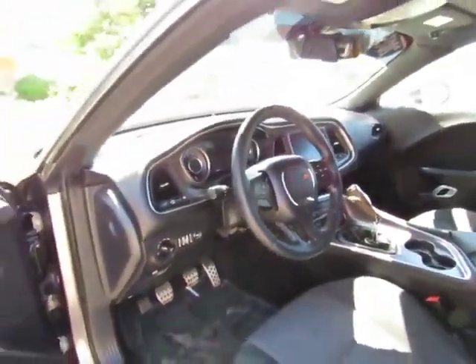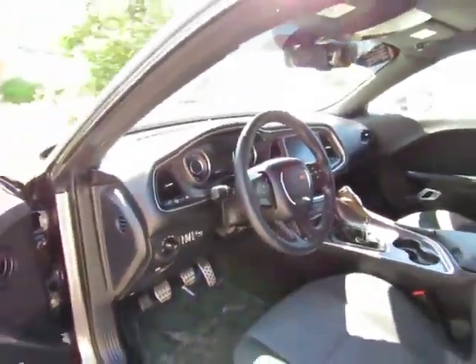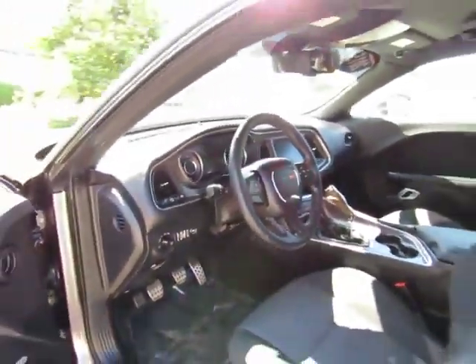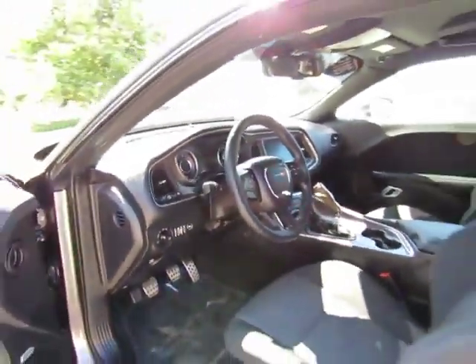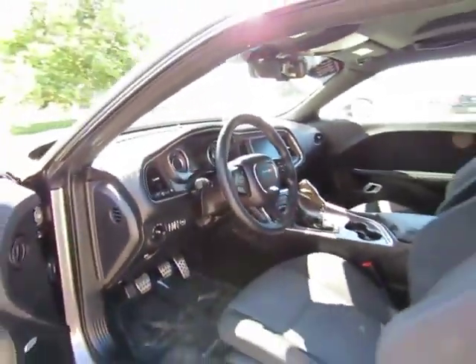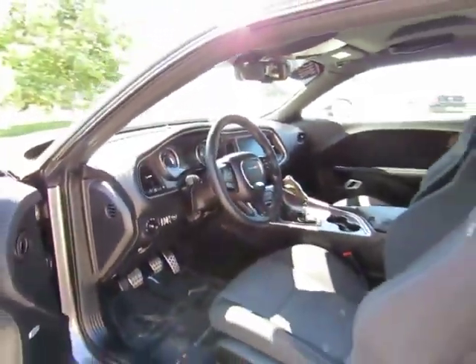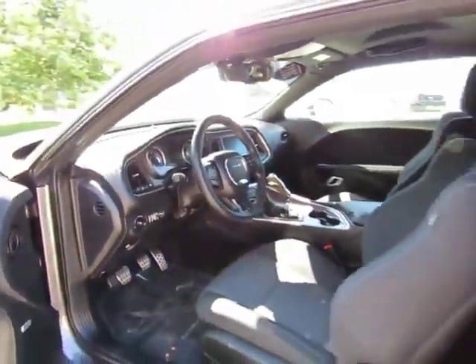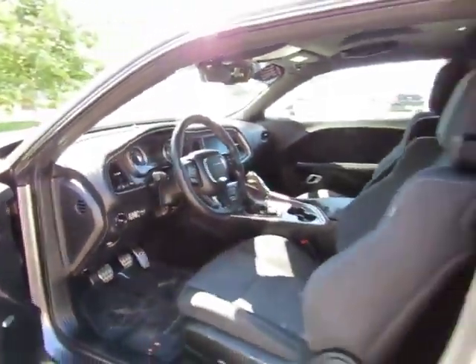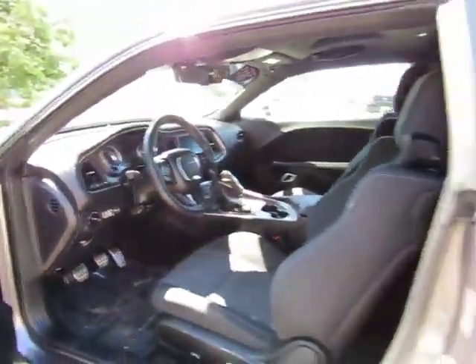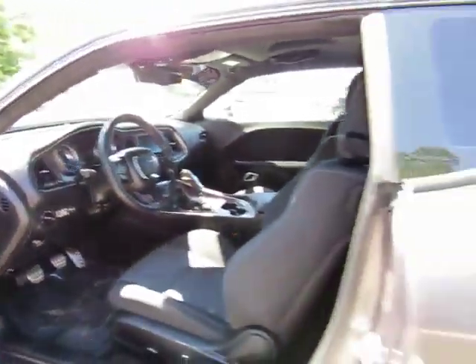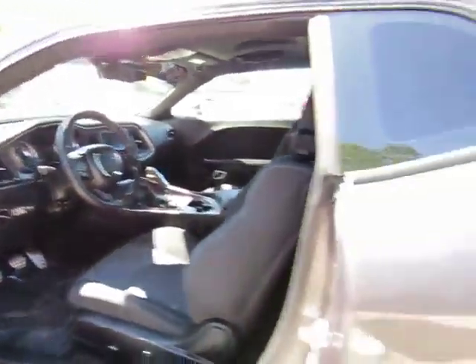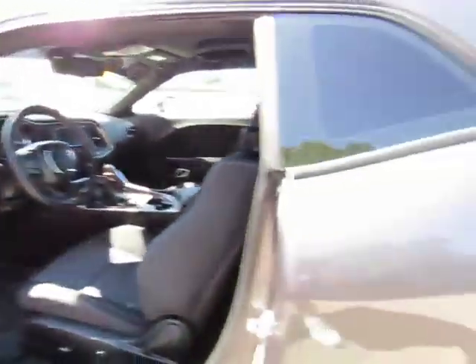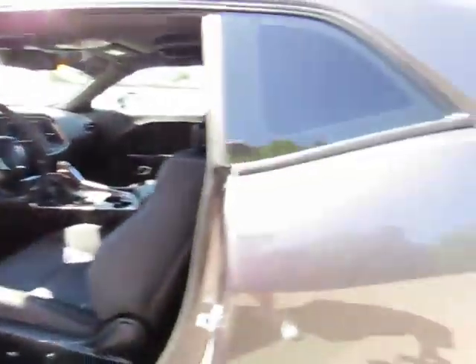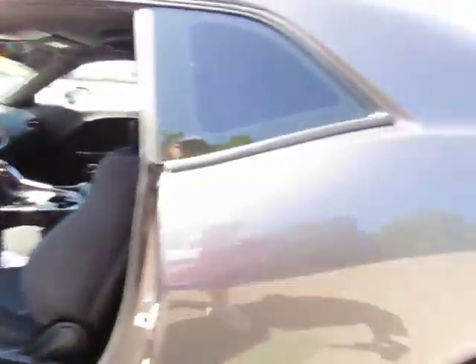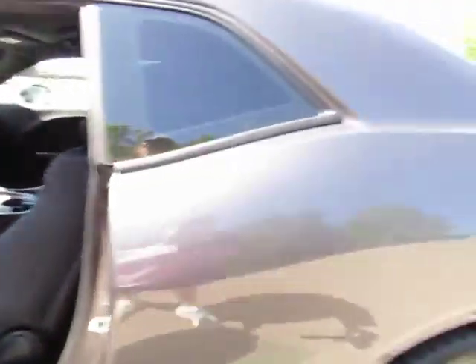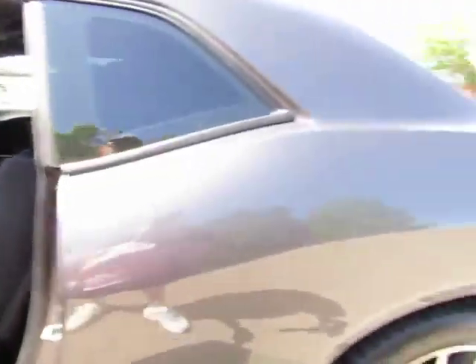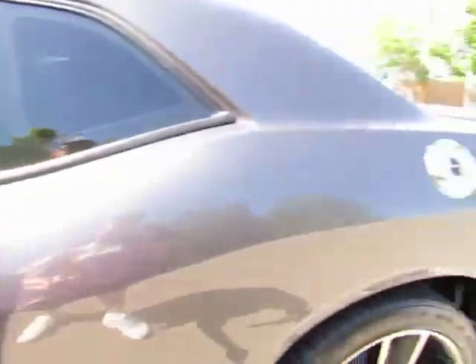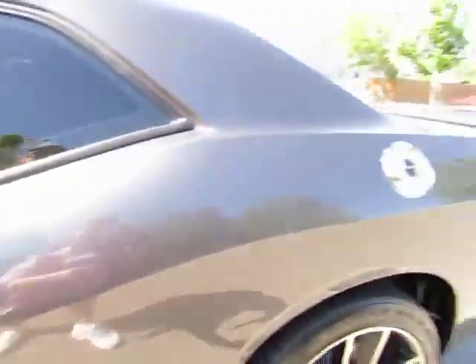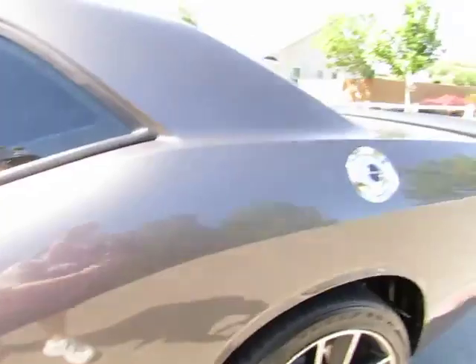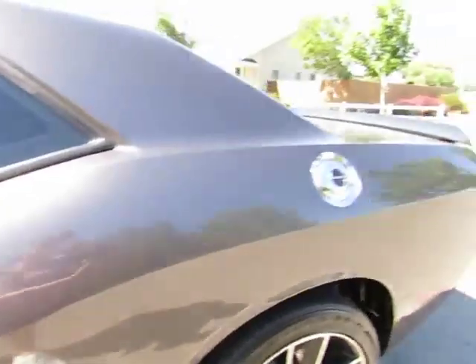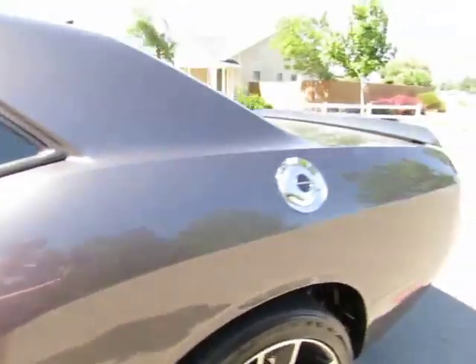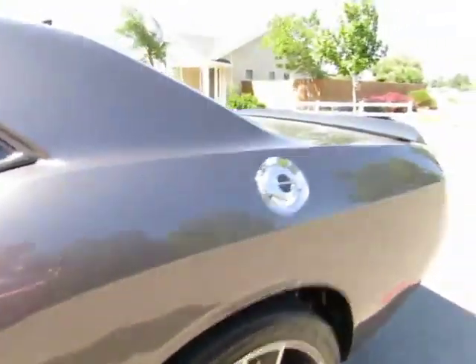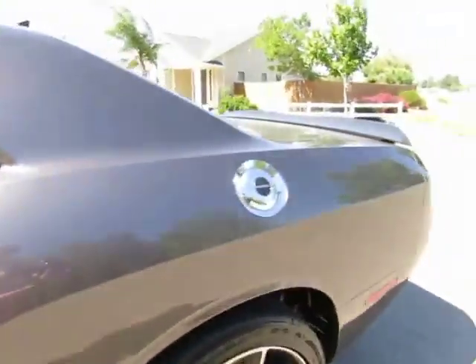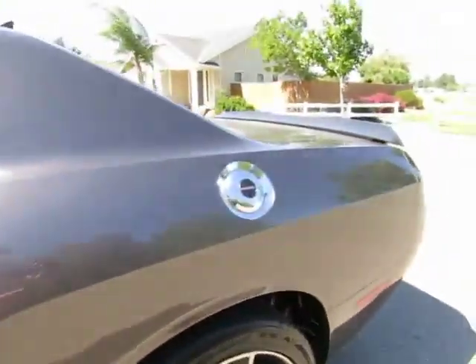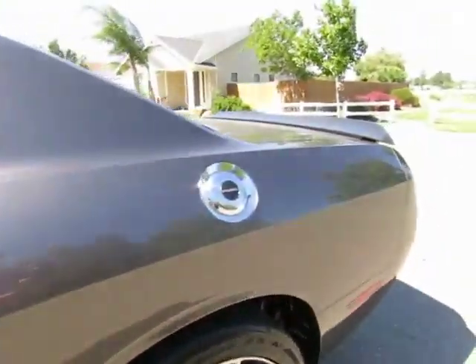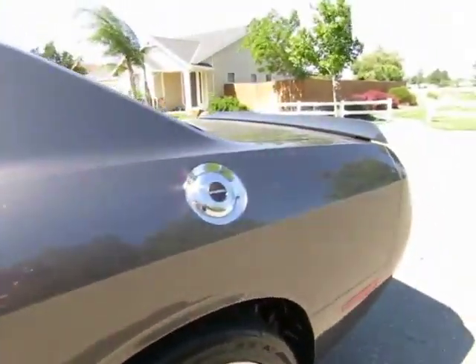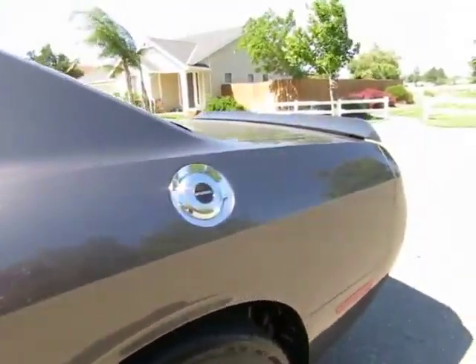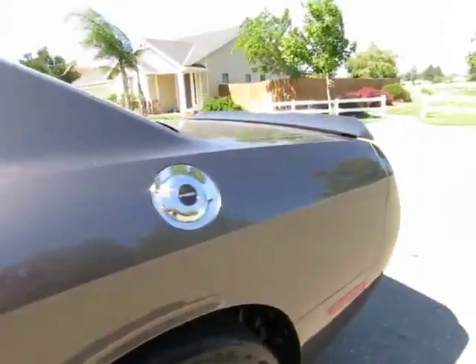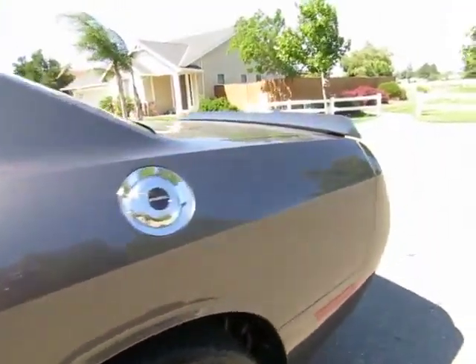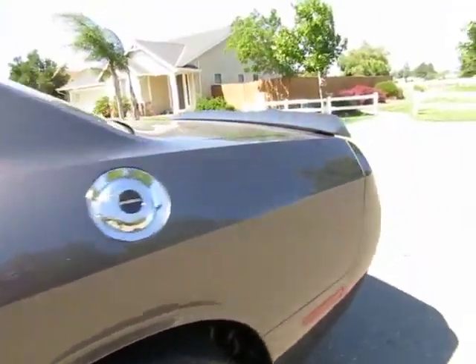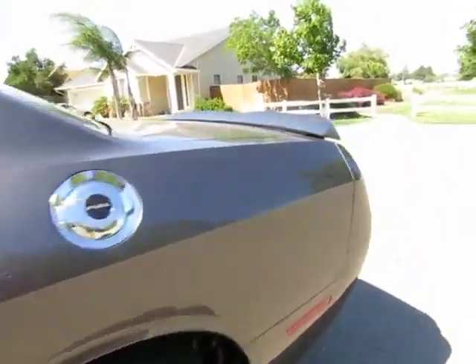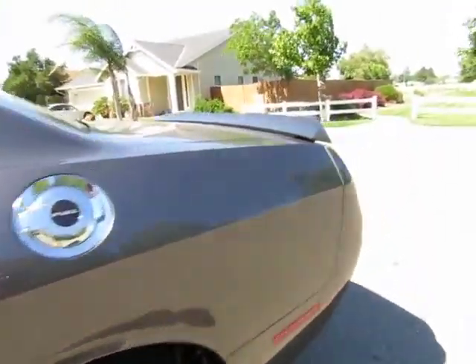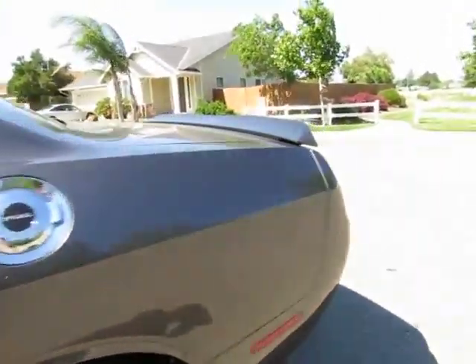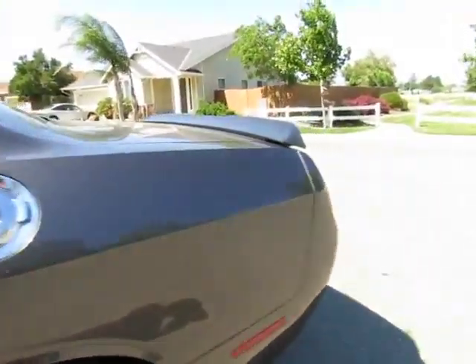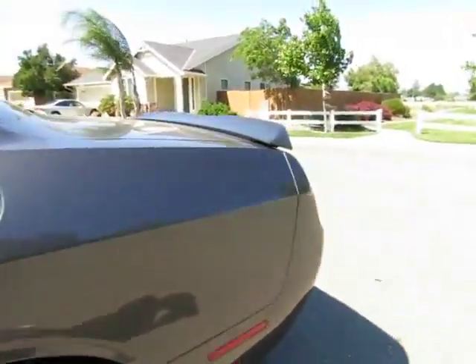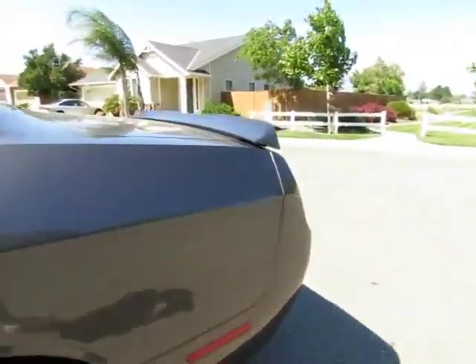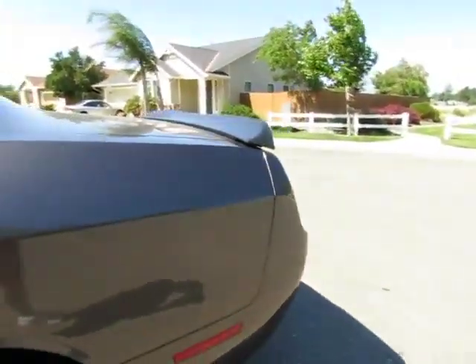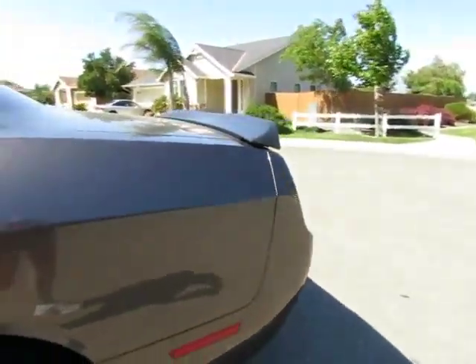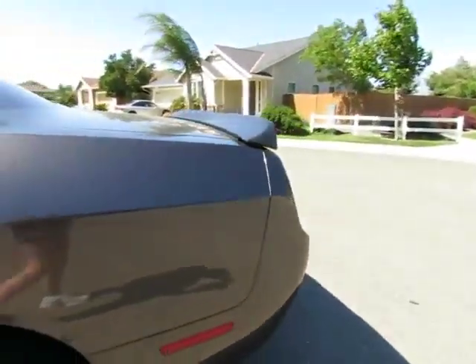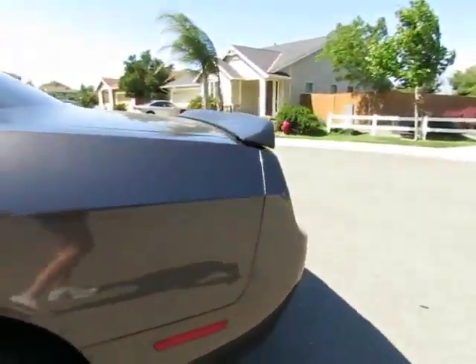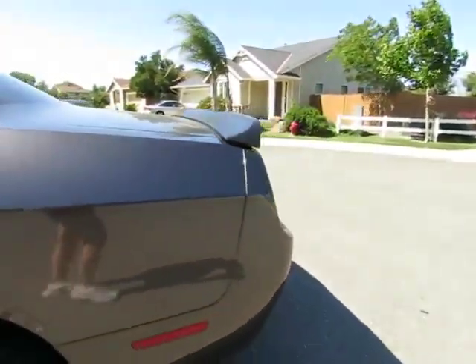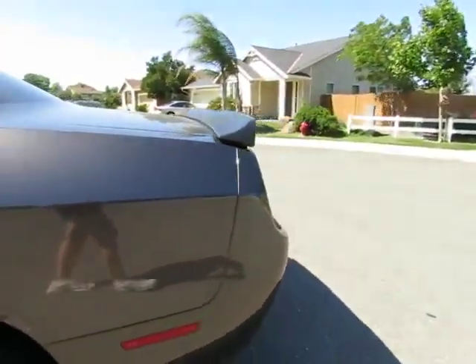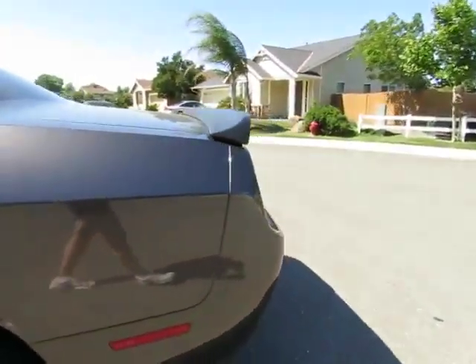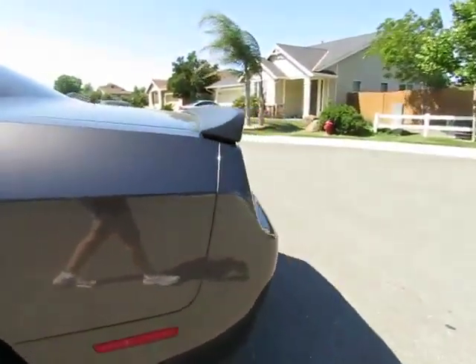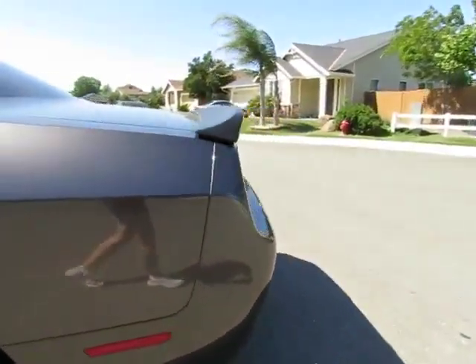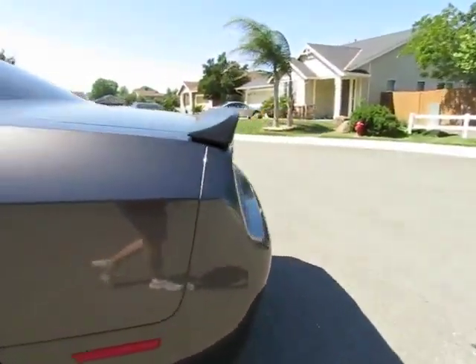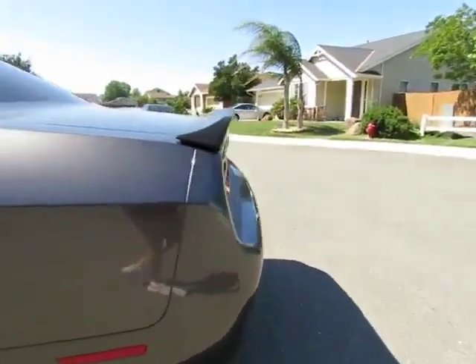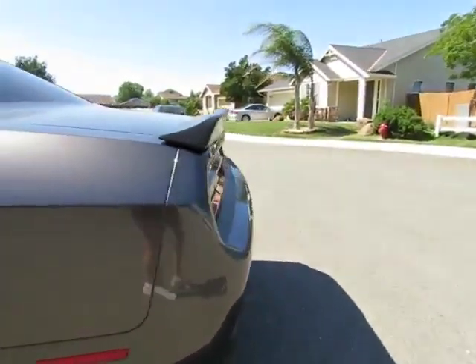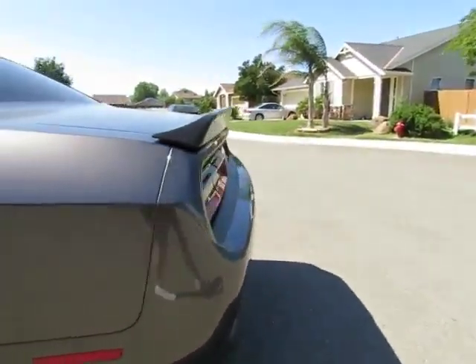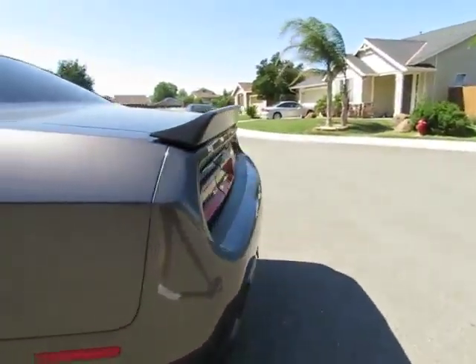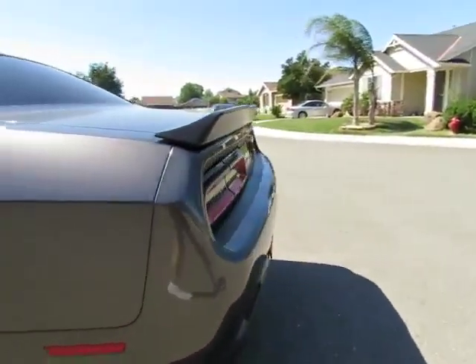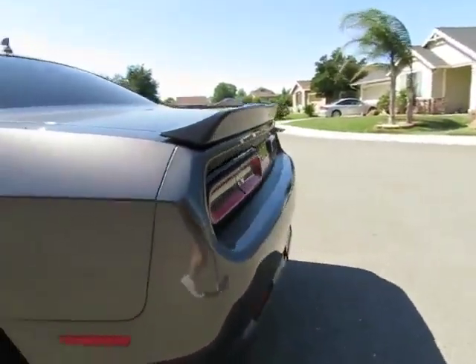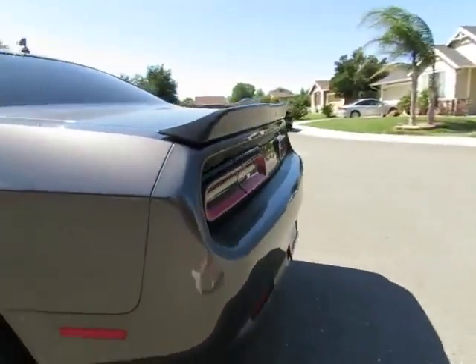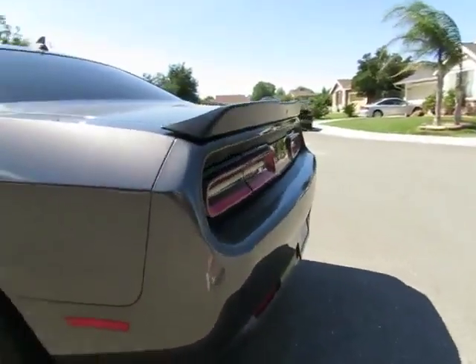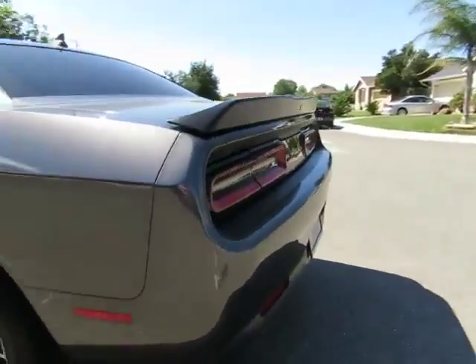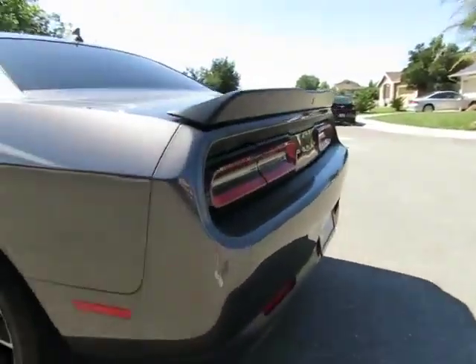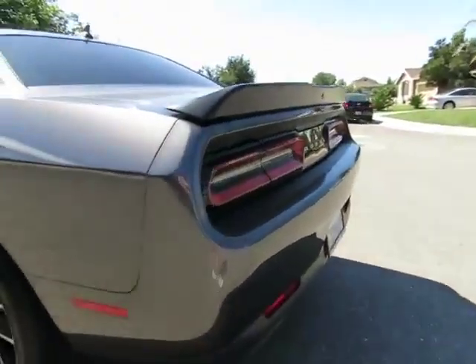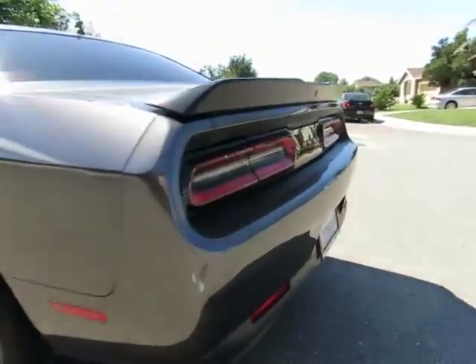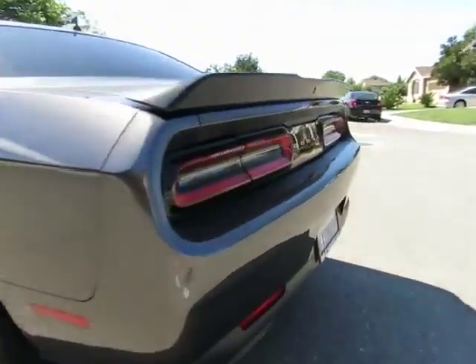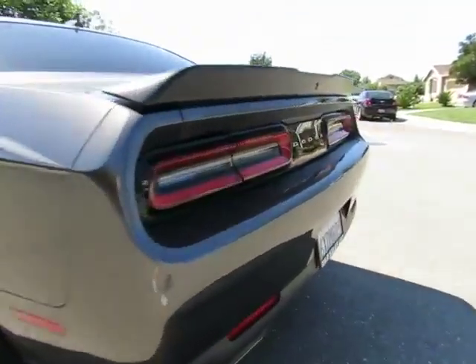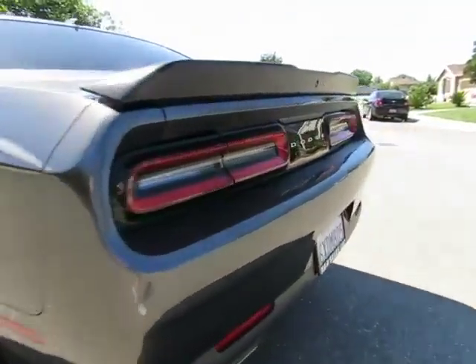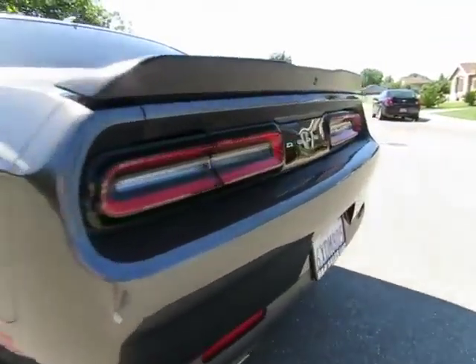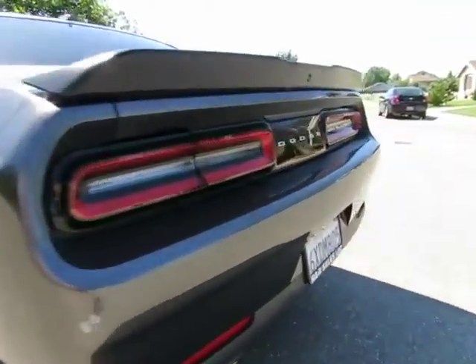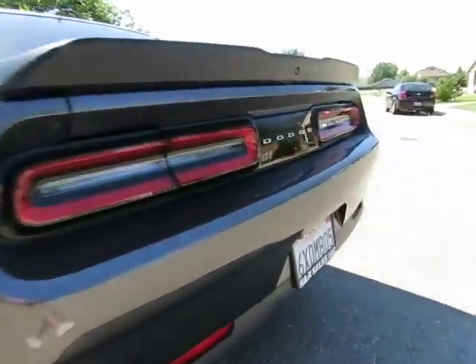Rear camera system, rear spoiler, front spoiler. Low miles.